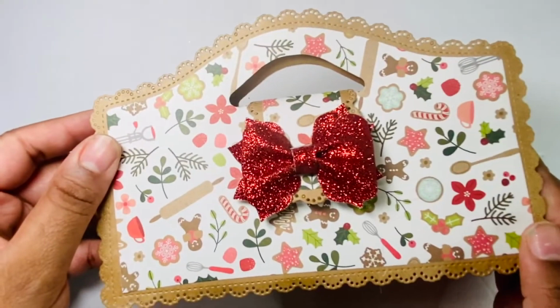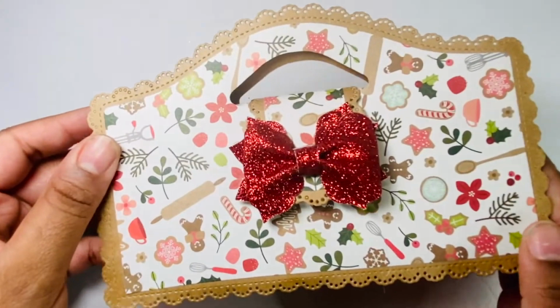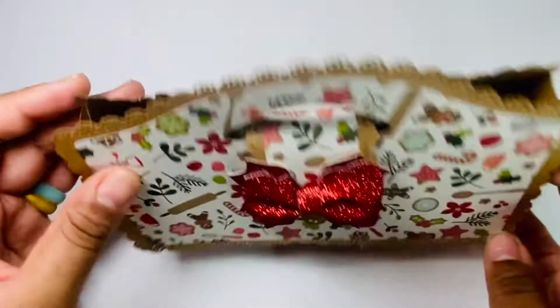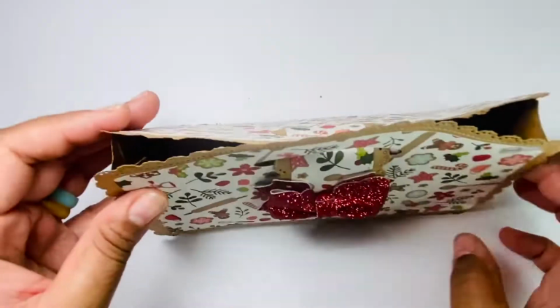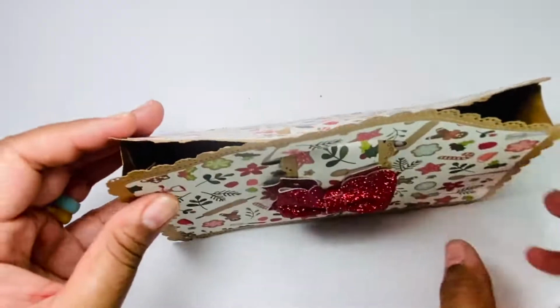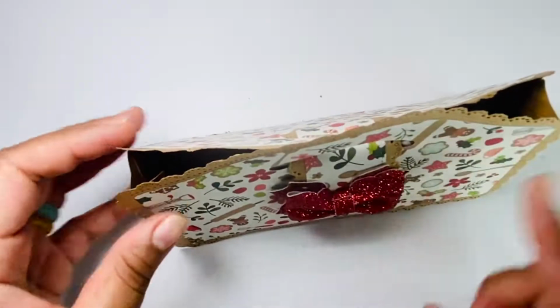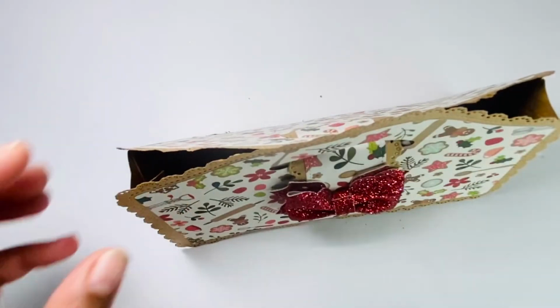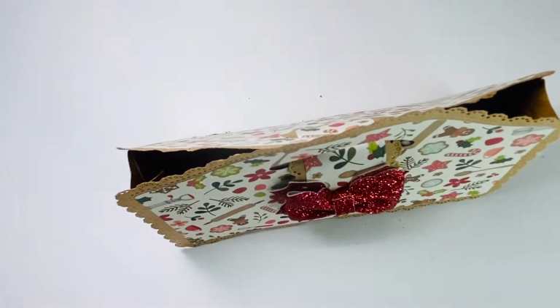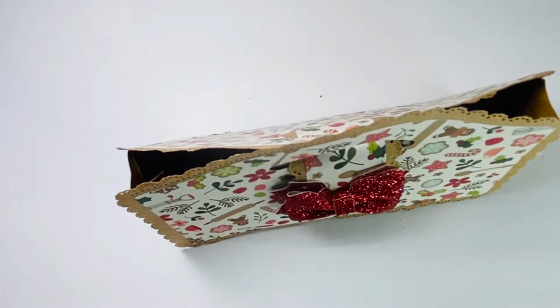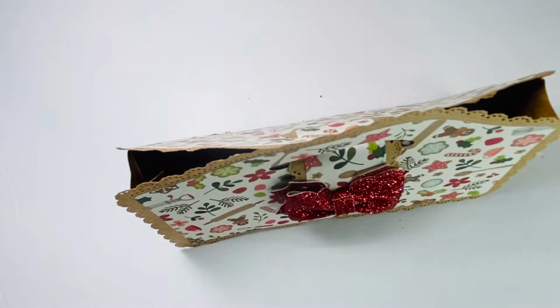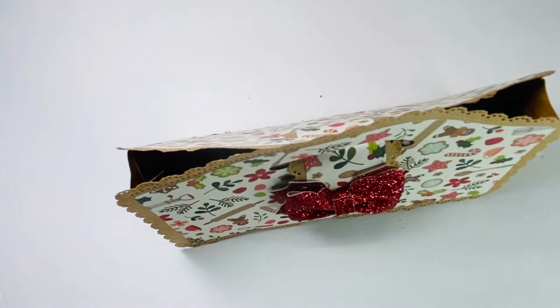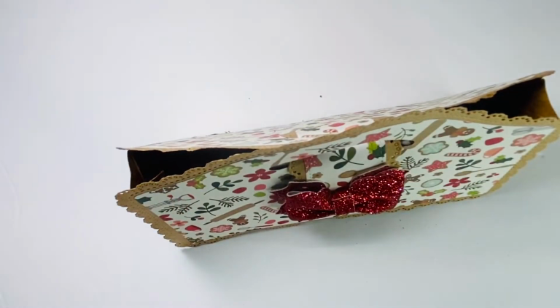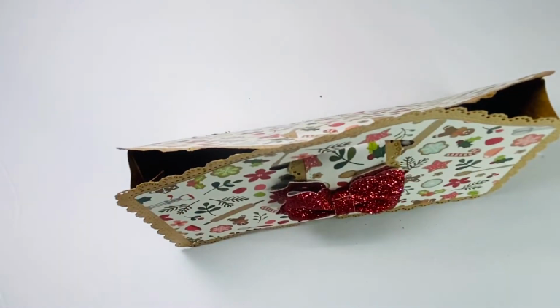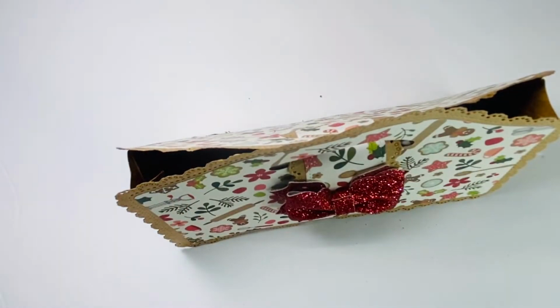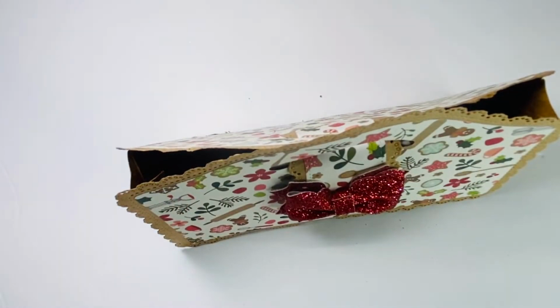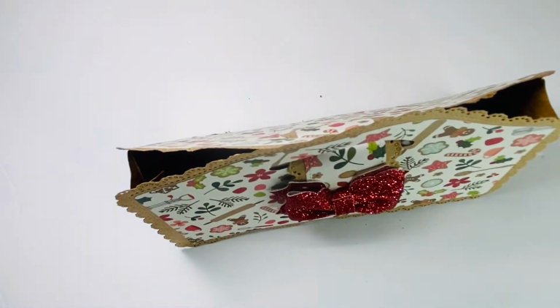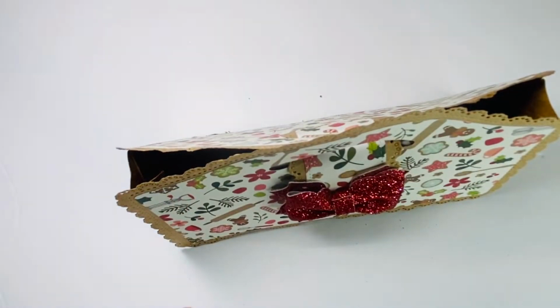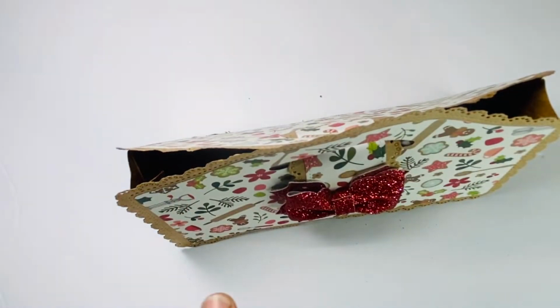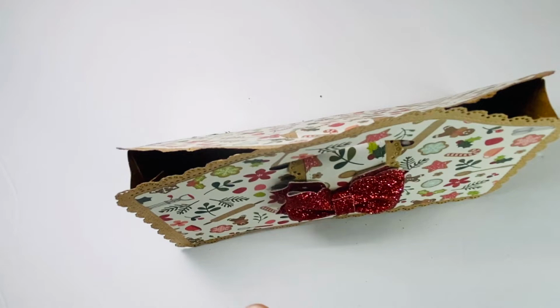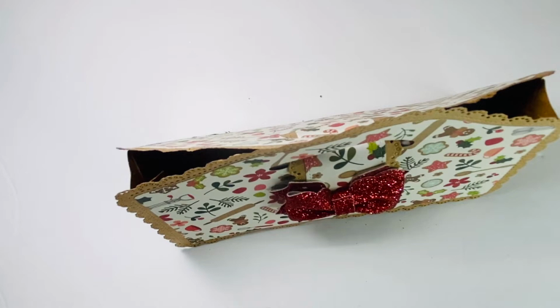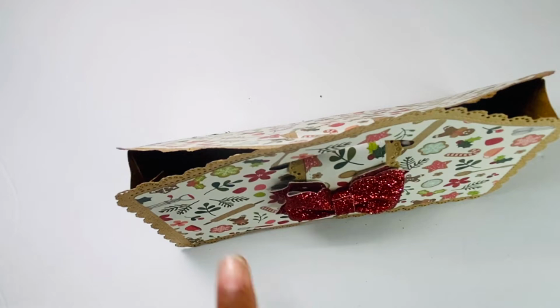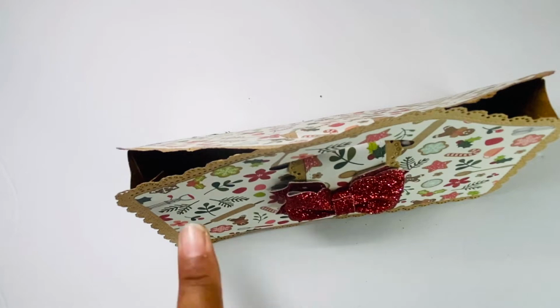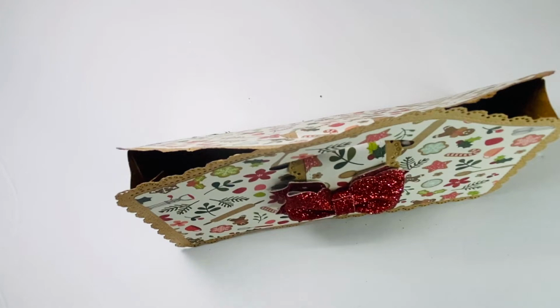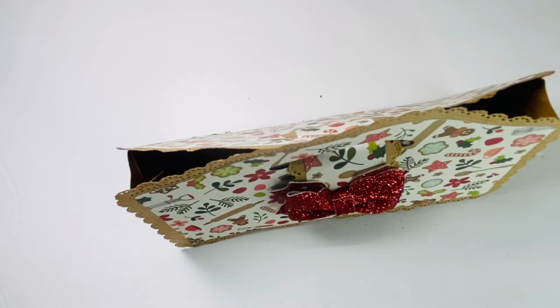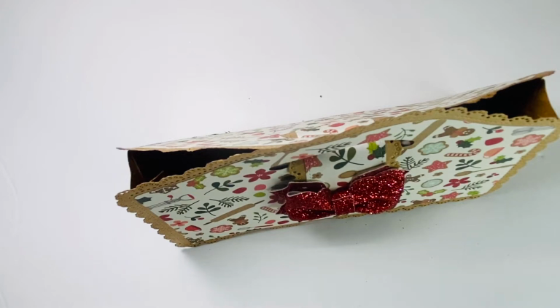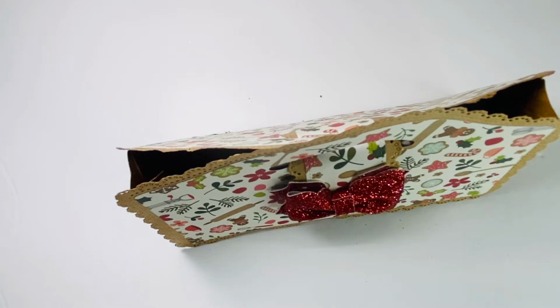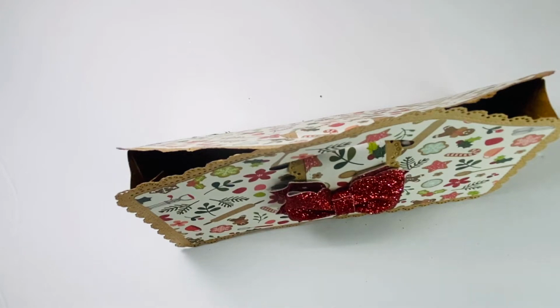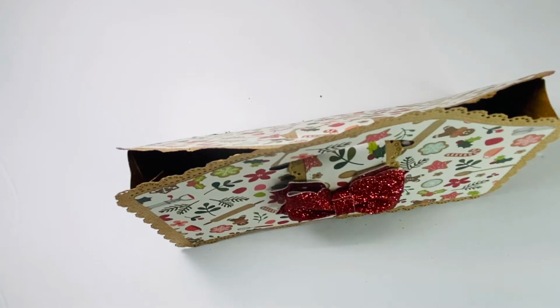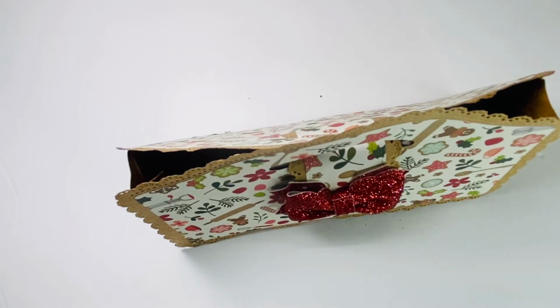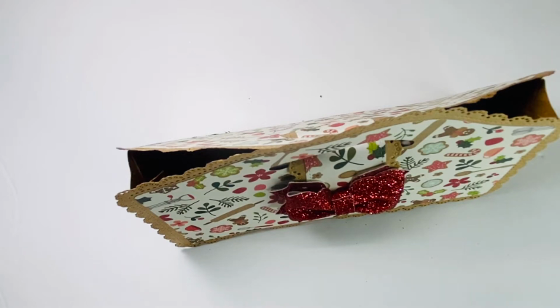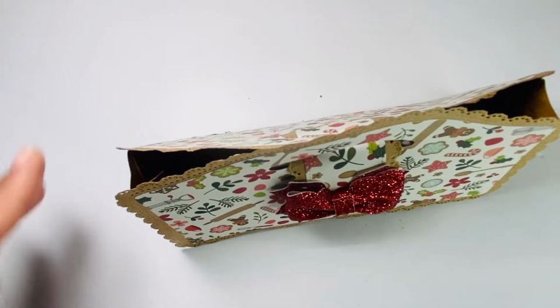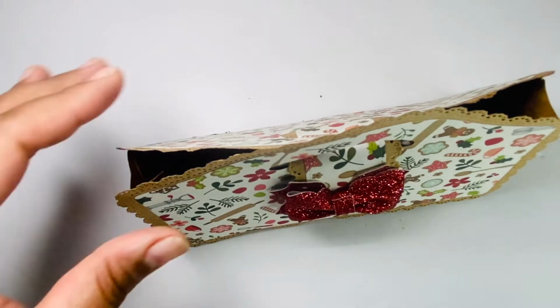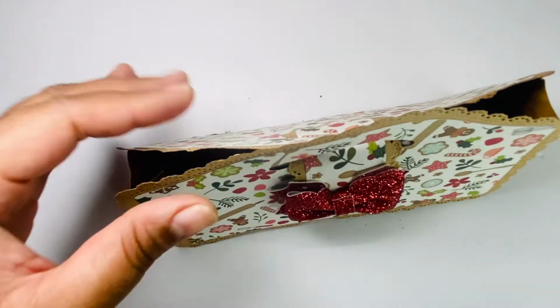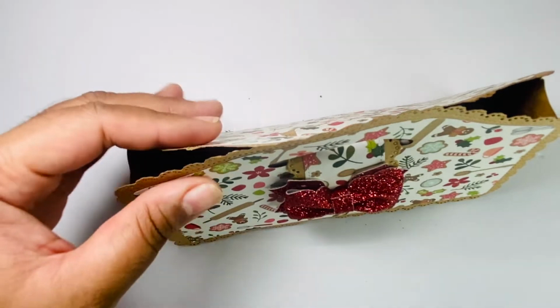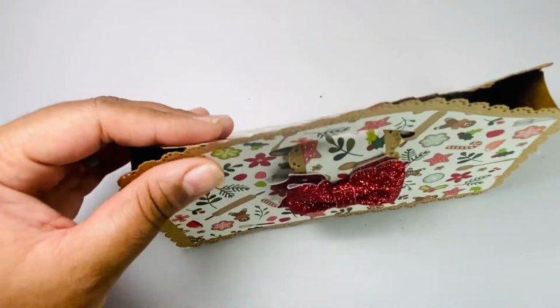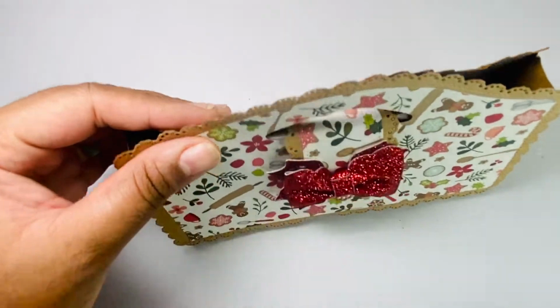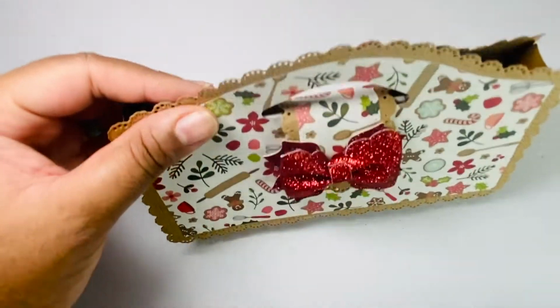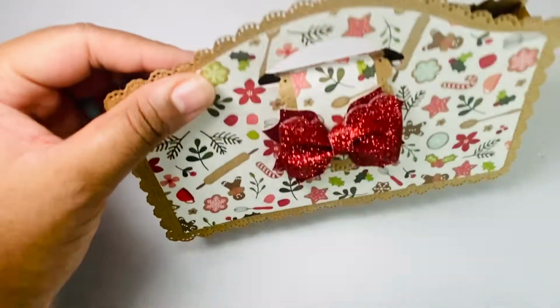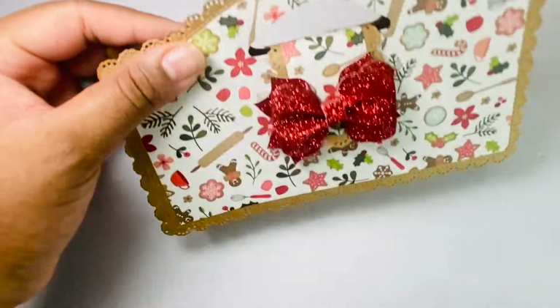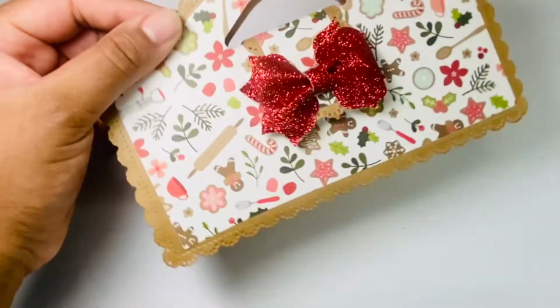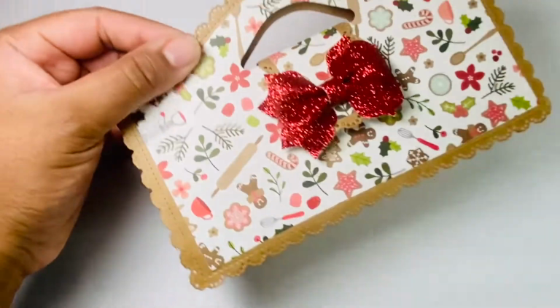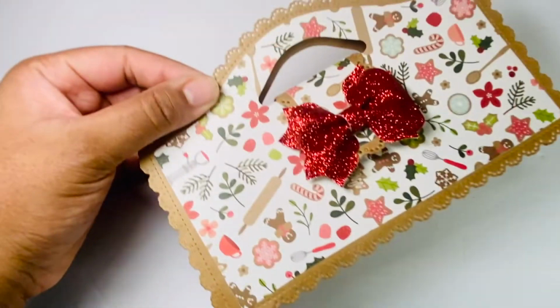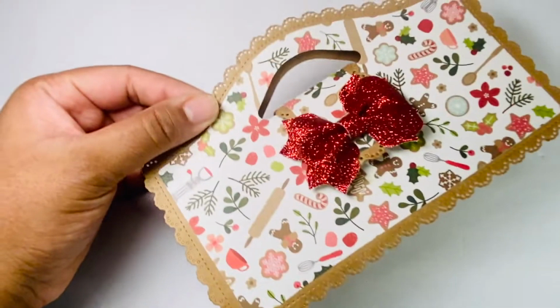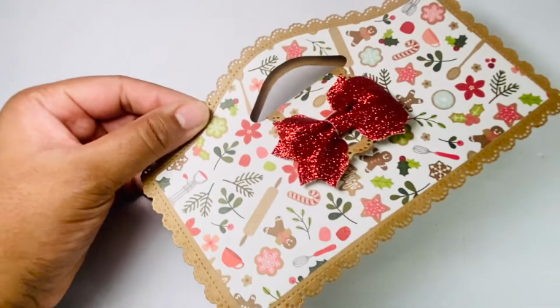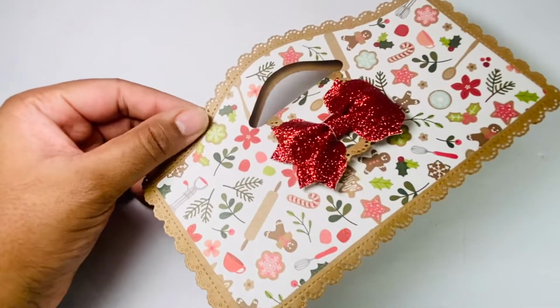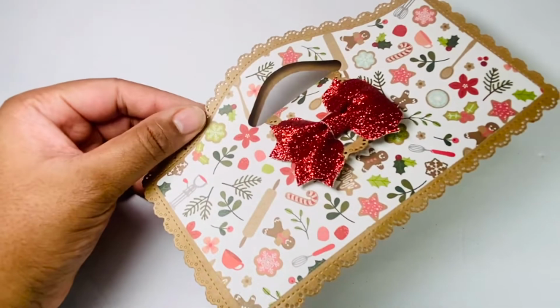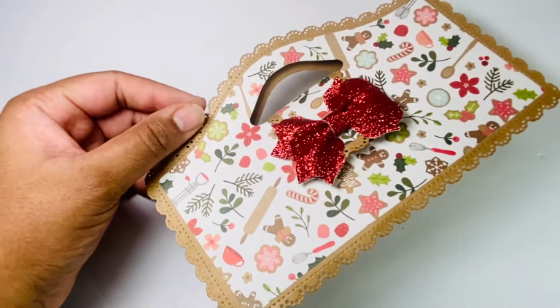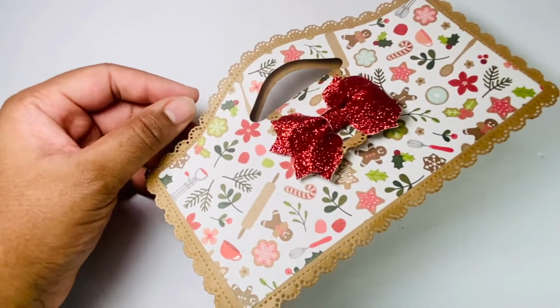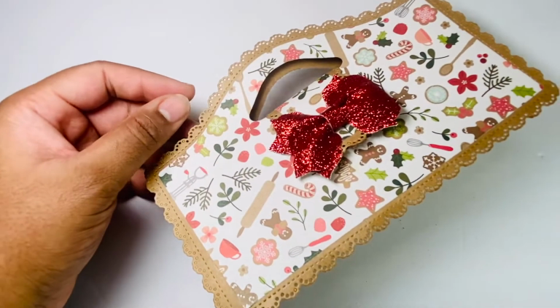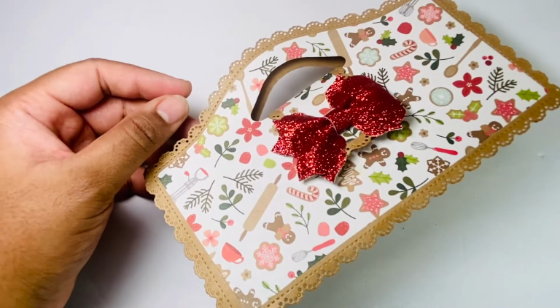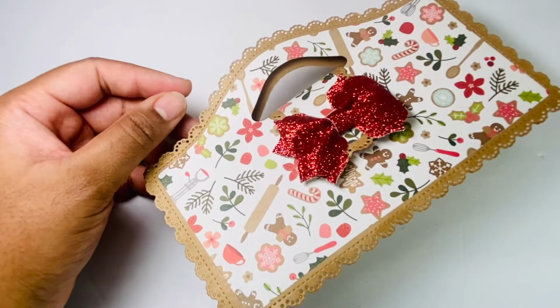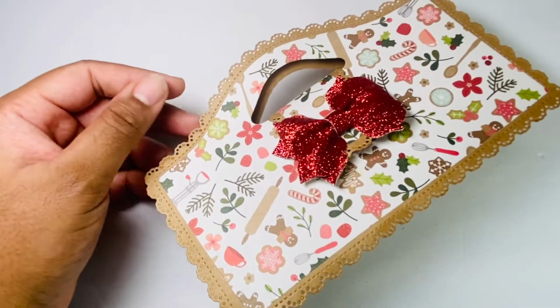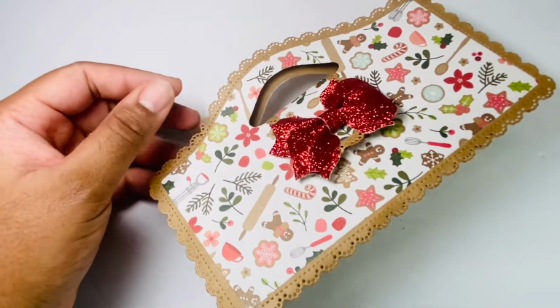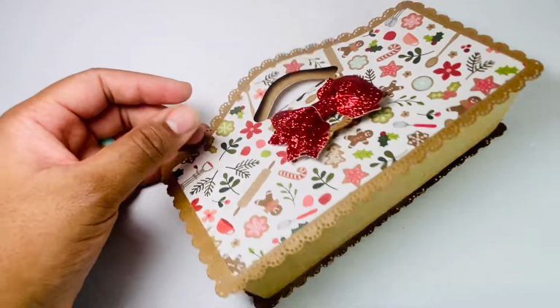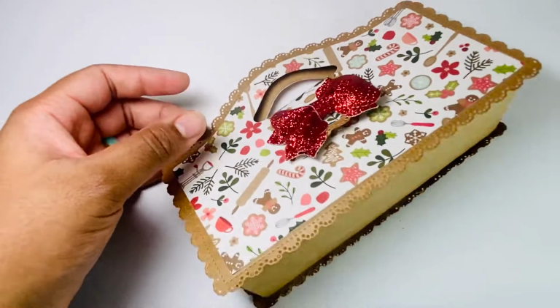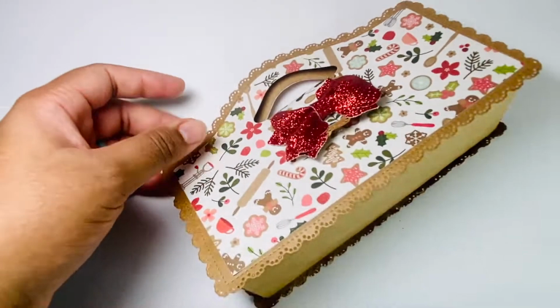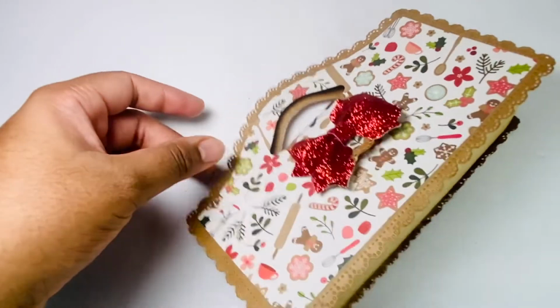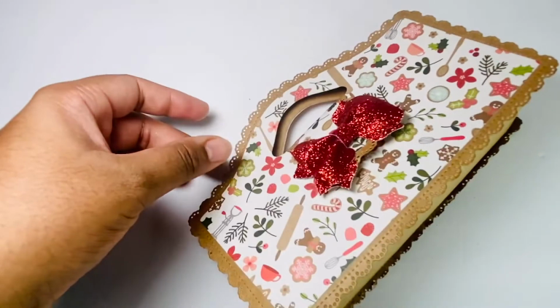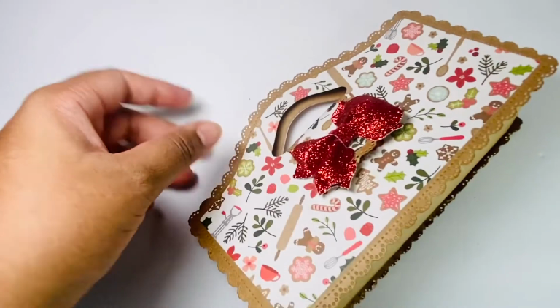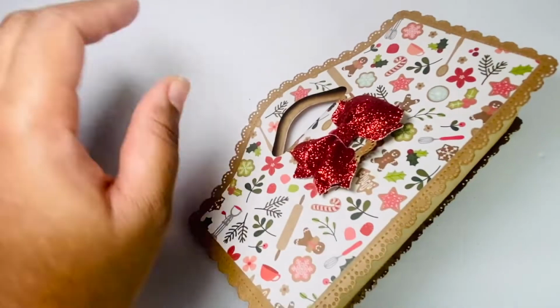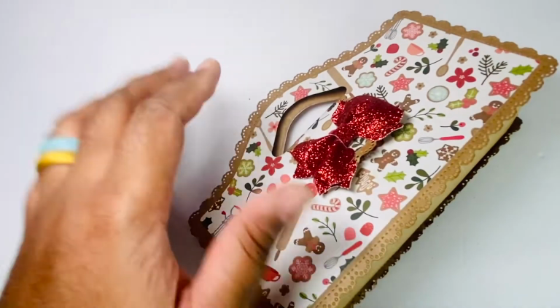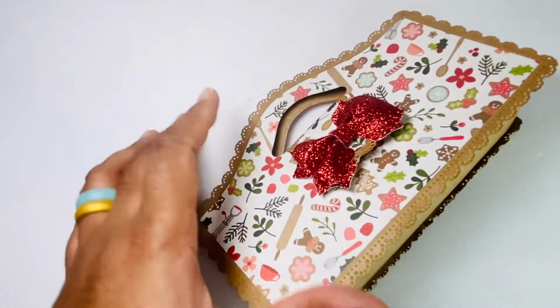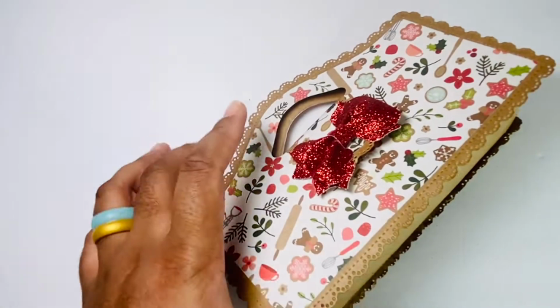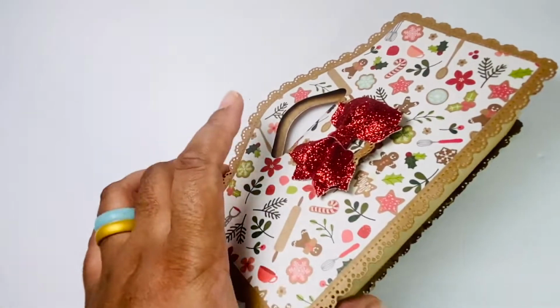This is the same collection I've been using — the Pebbles Merry Merry. All of the papers, including the craft.